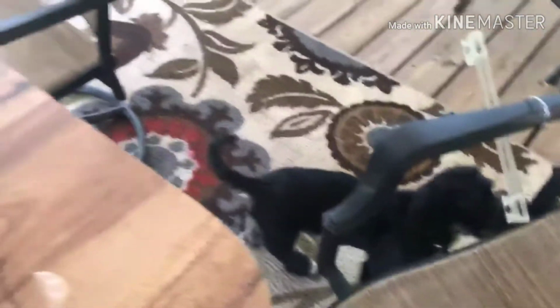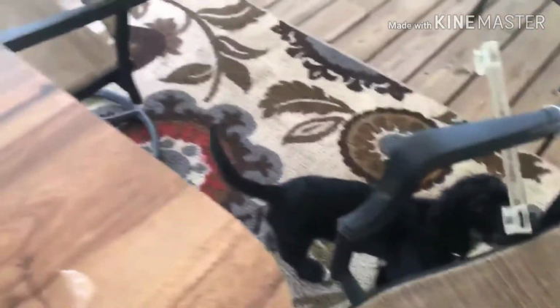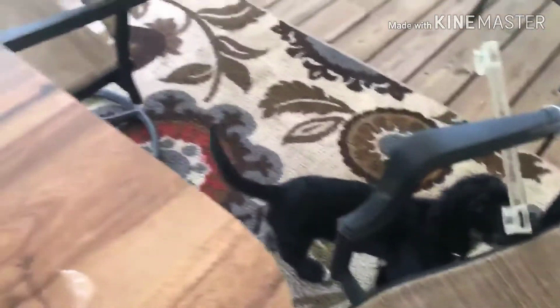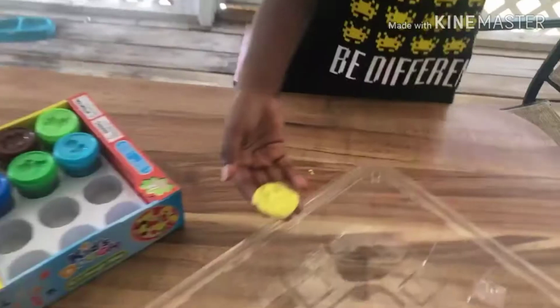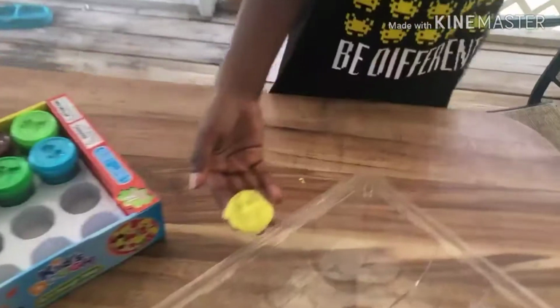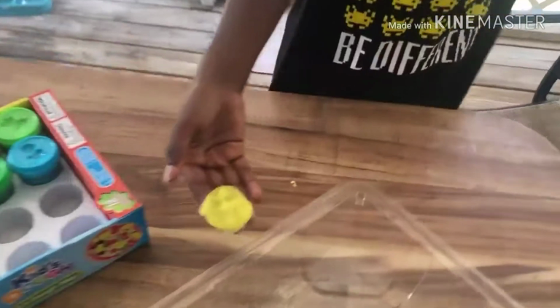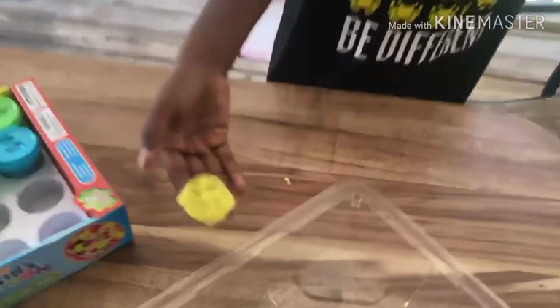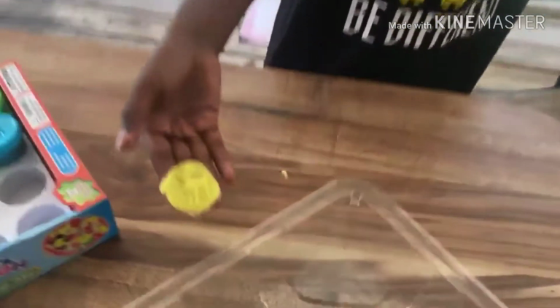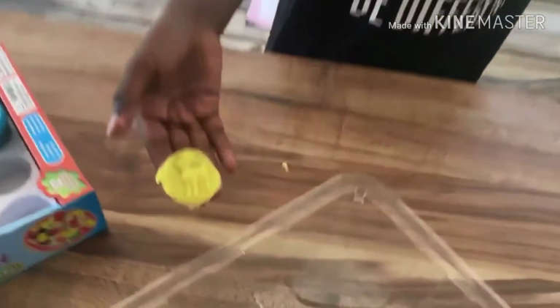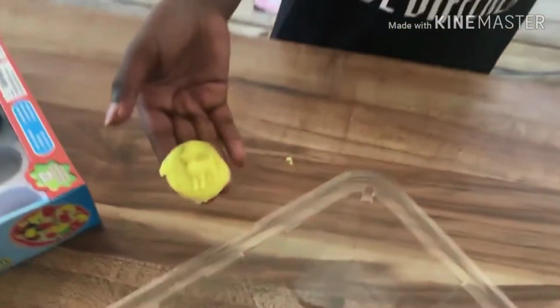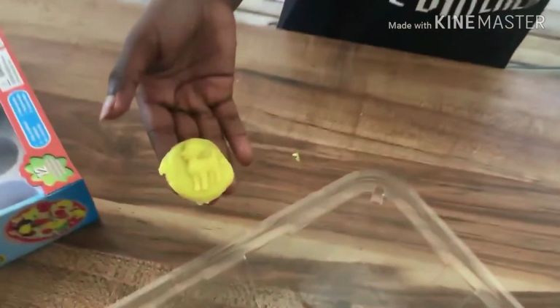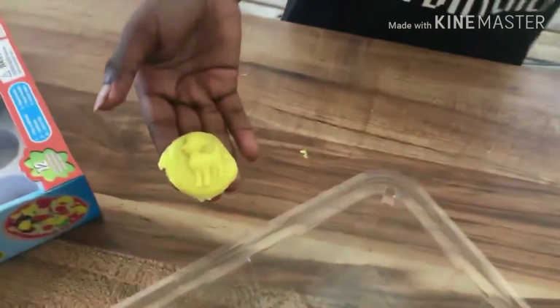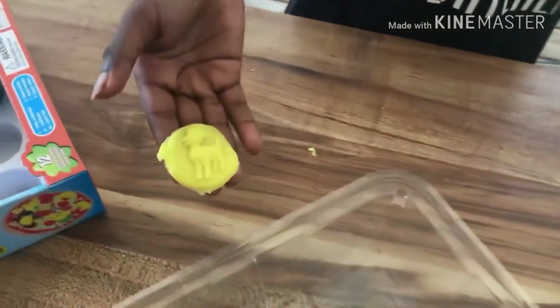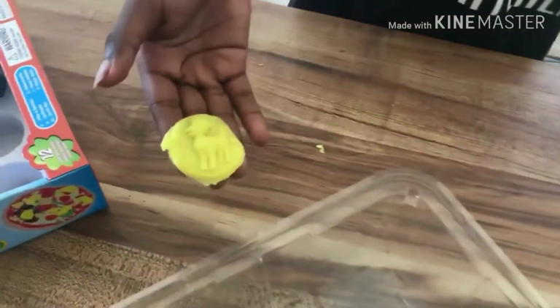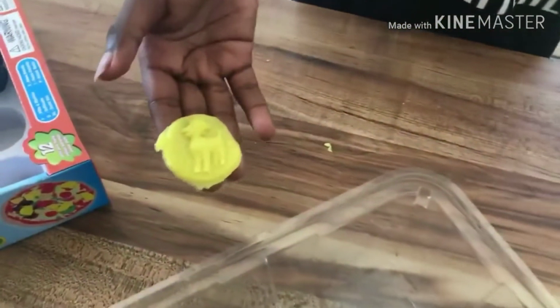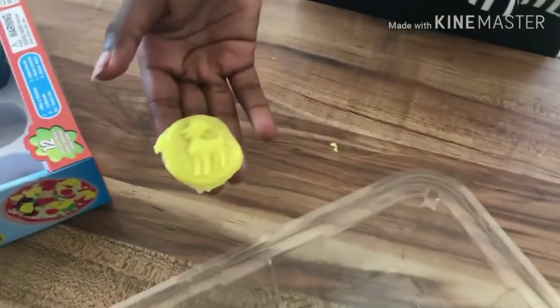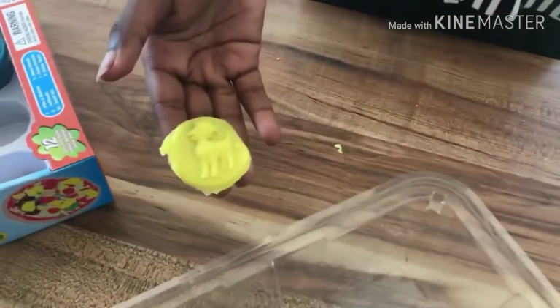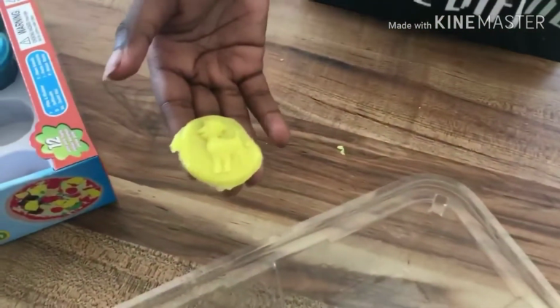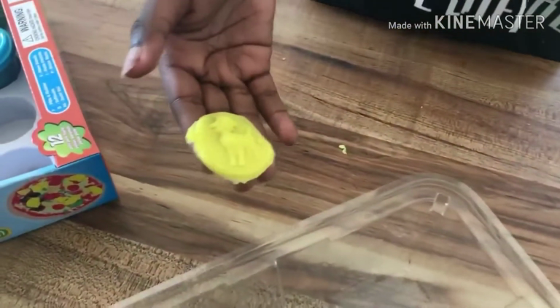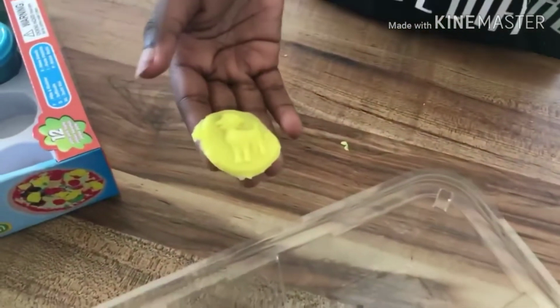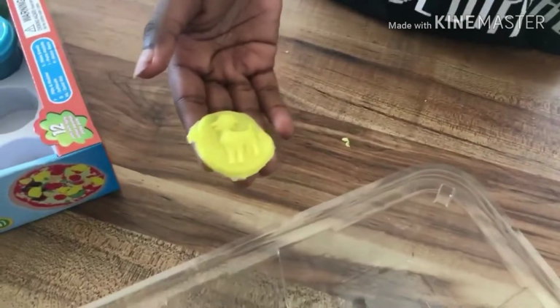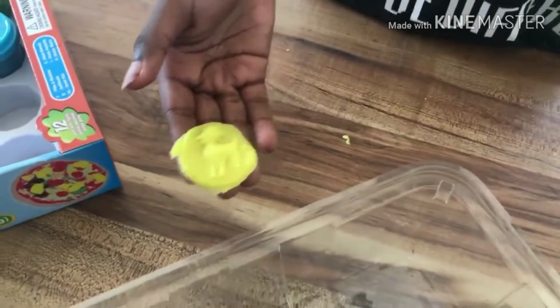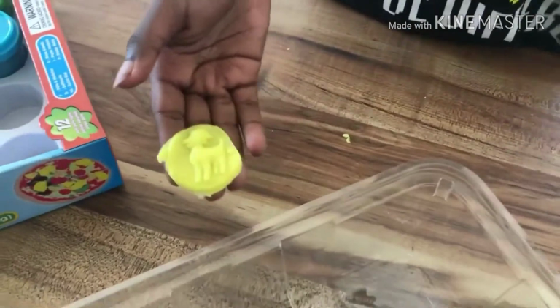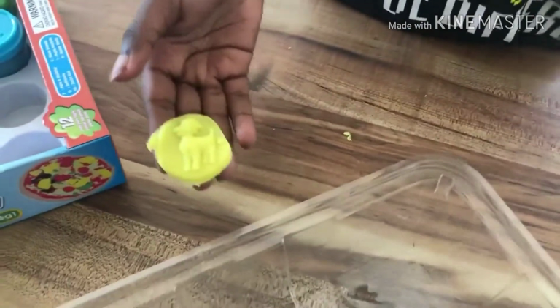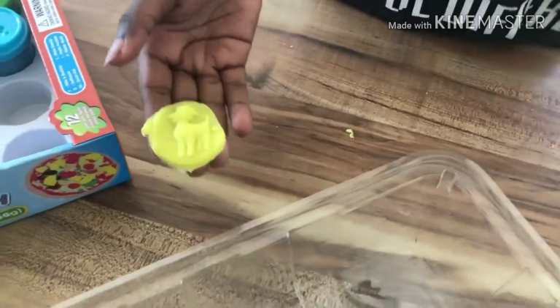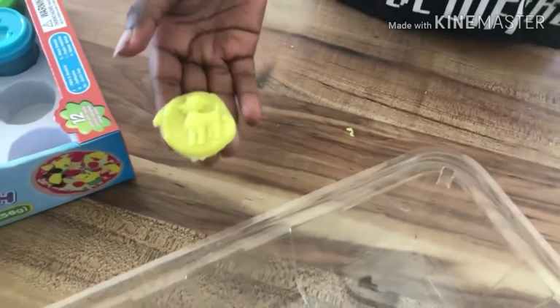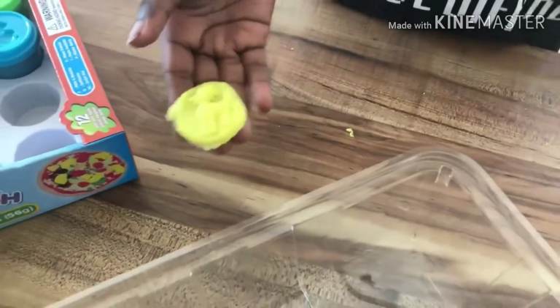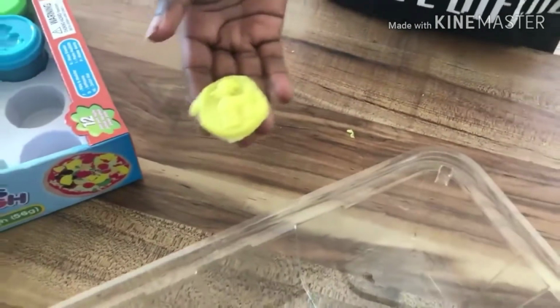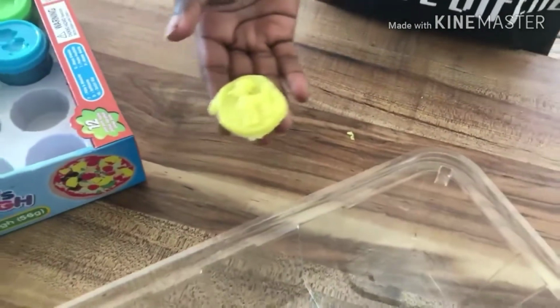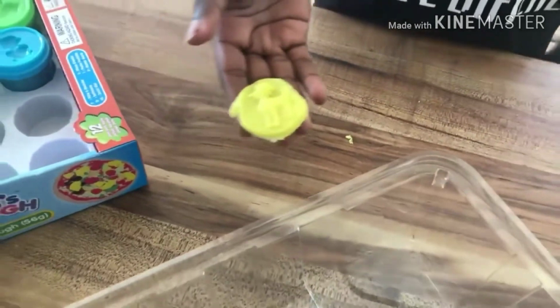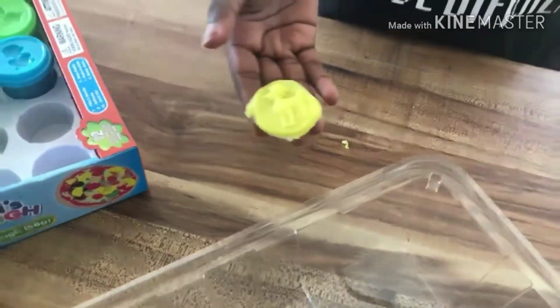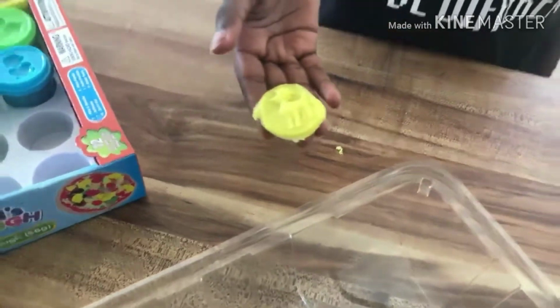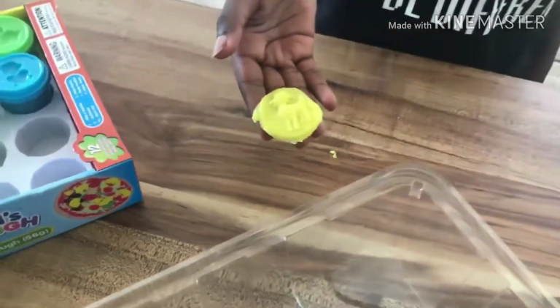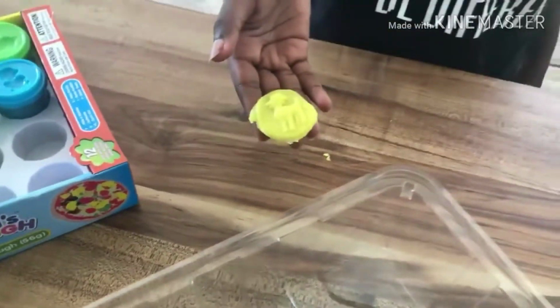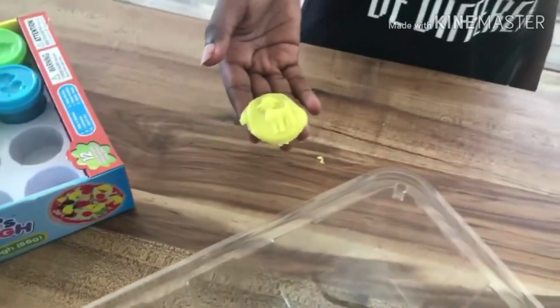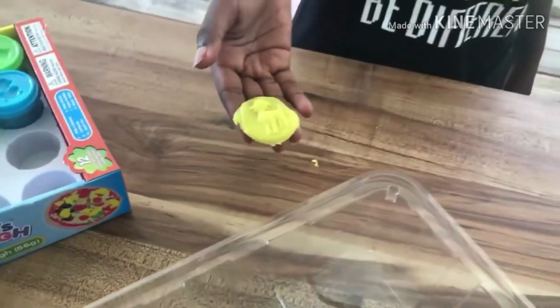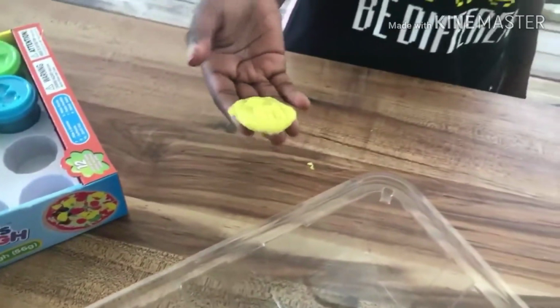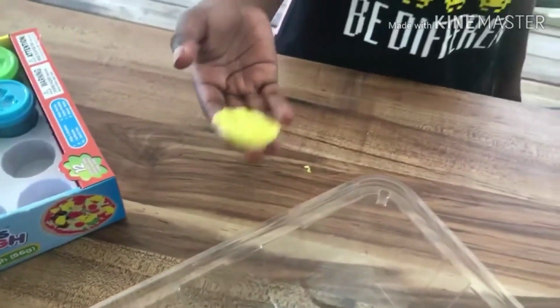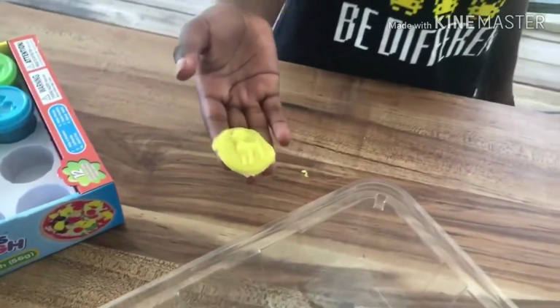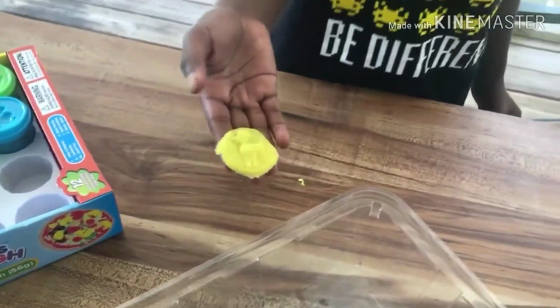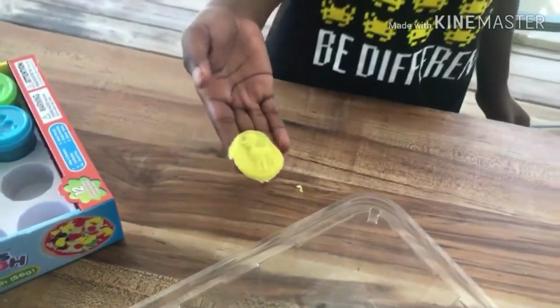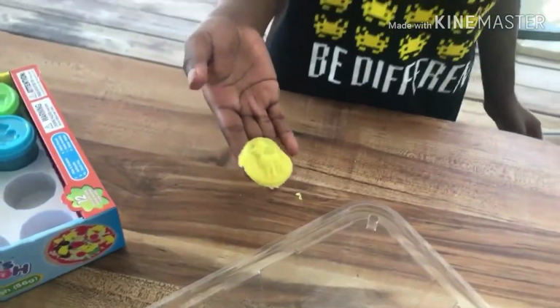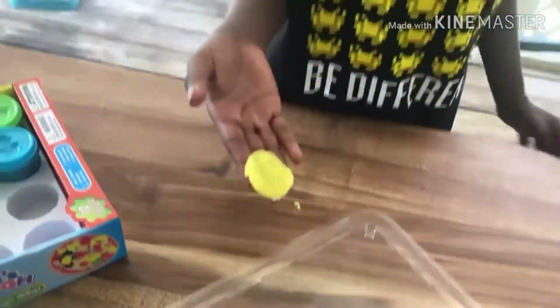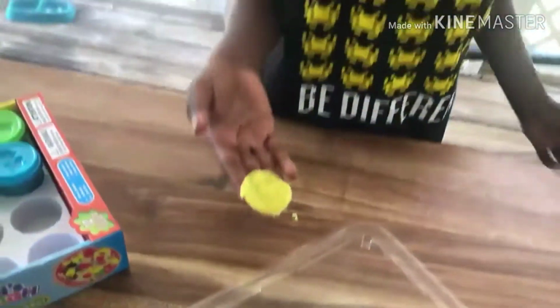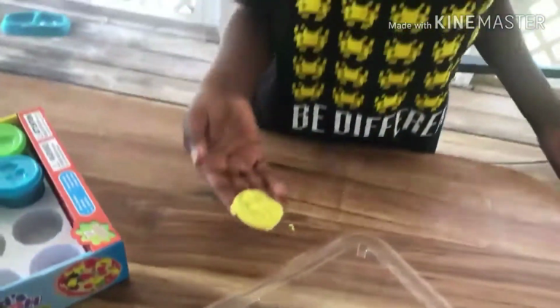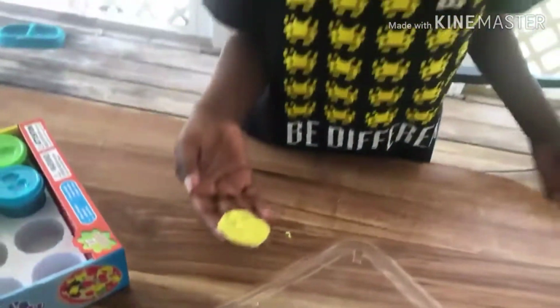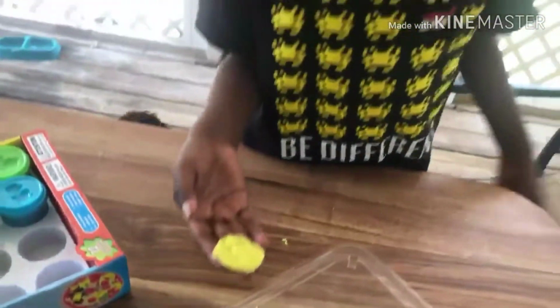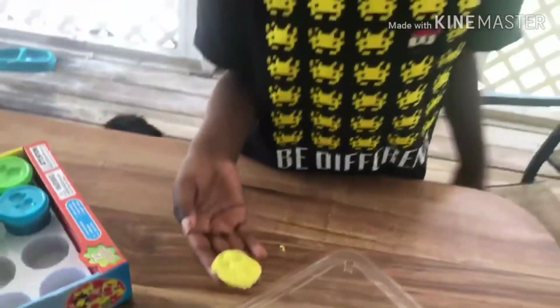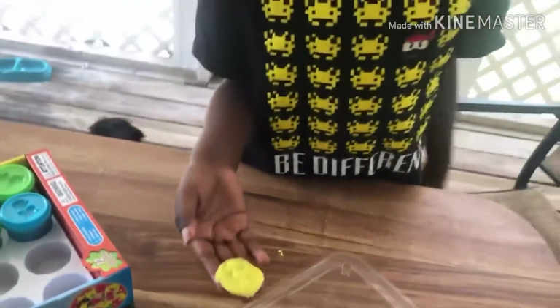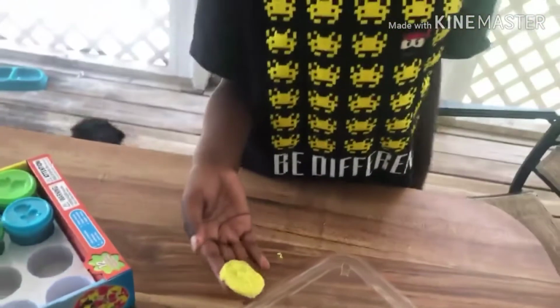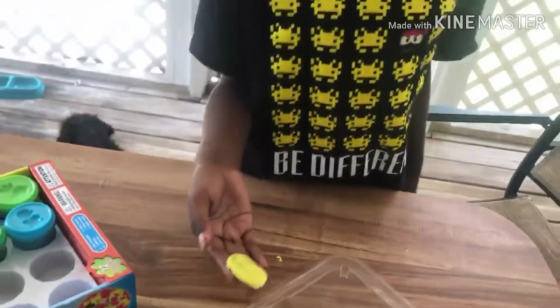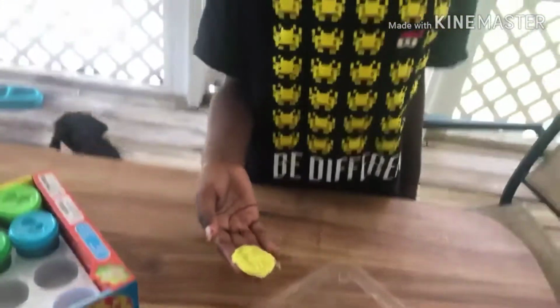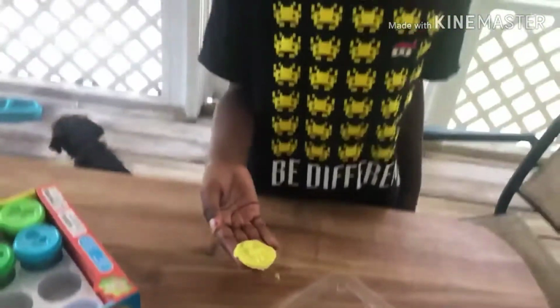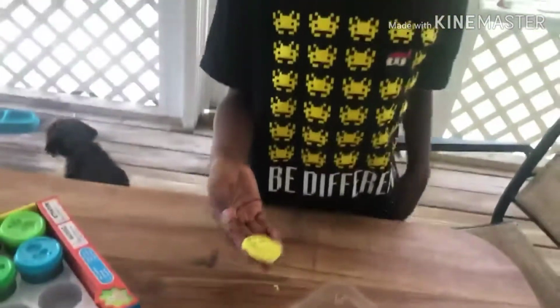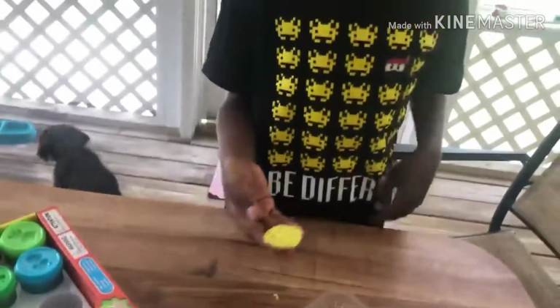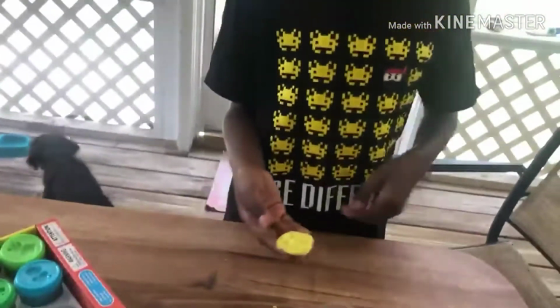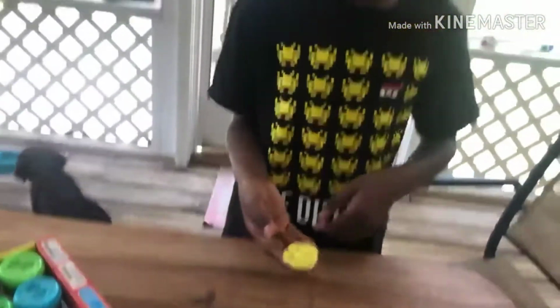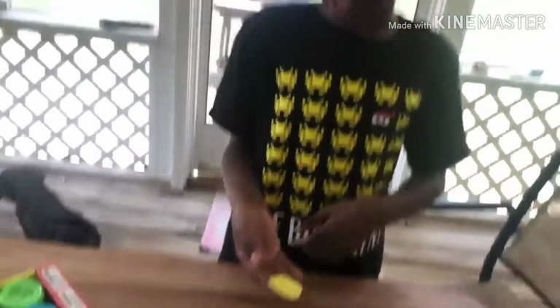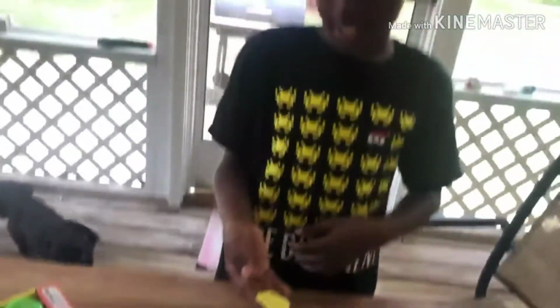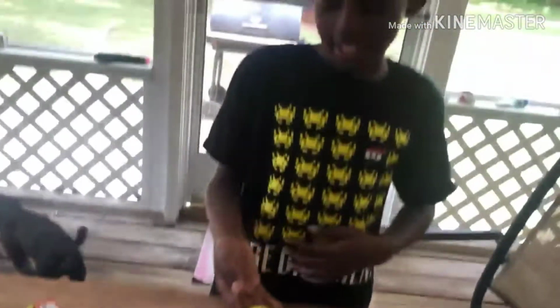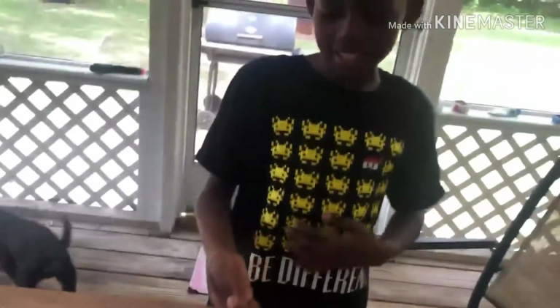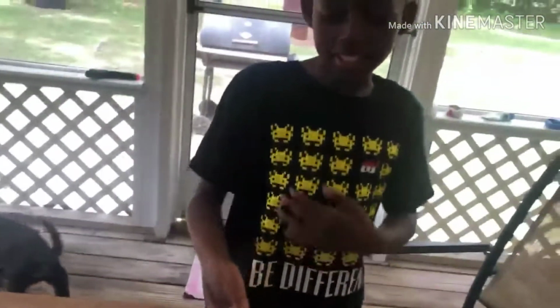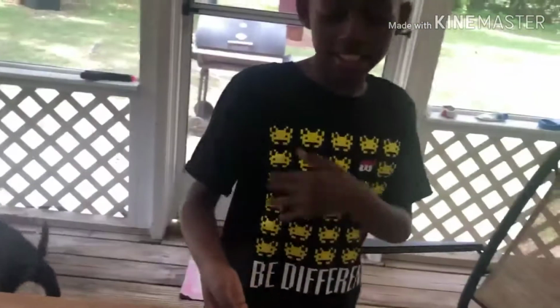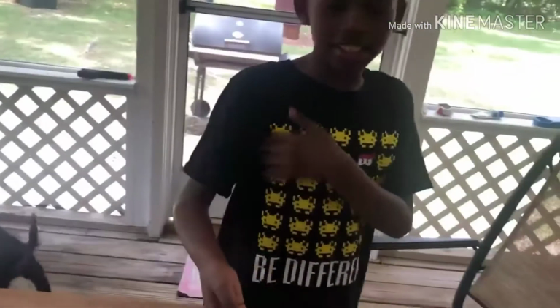Alright so this is how it turned out — the yellow lamb. And yeah, on to the next color.